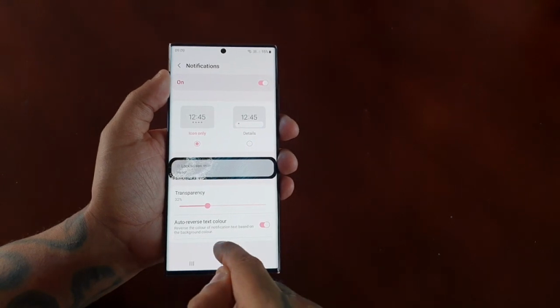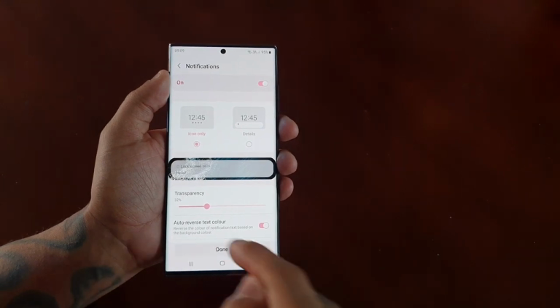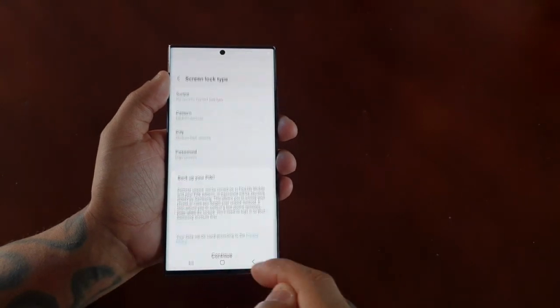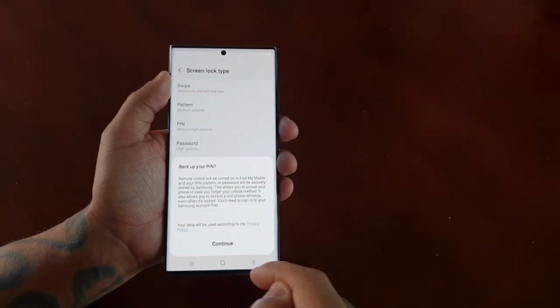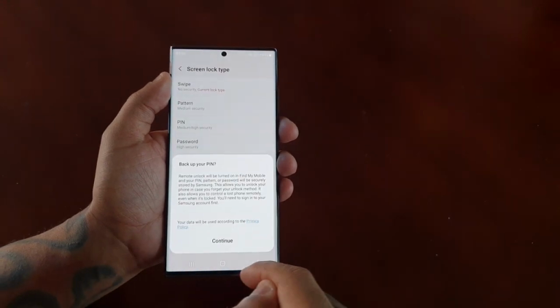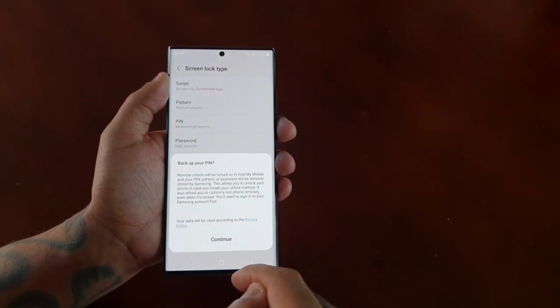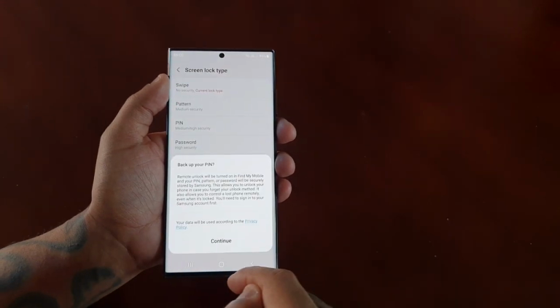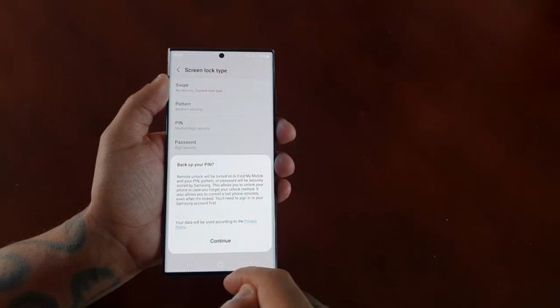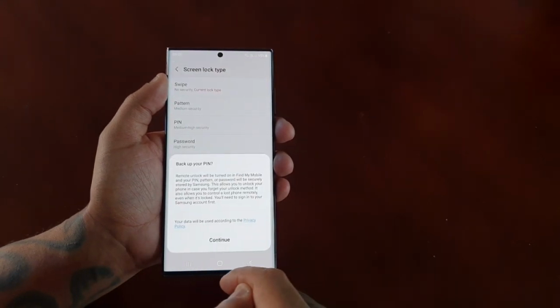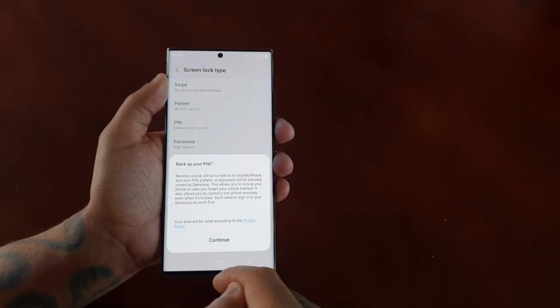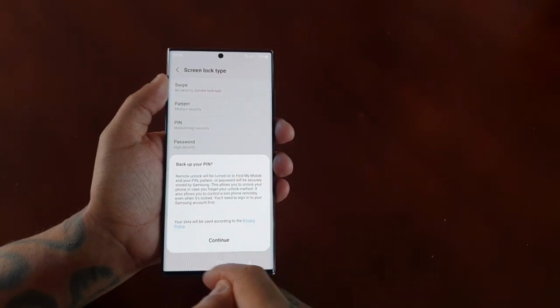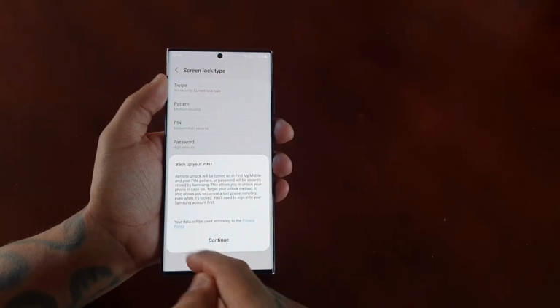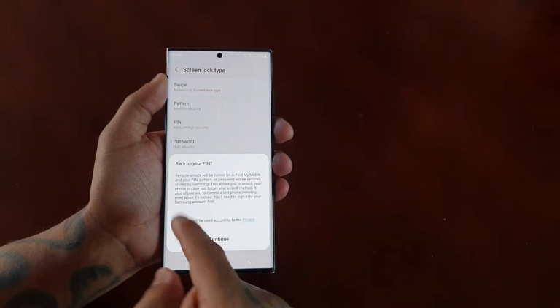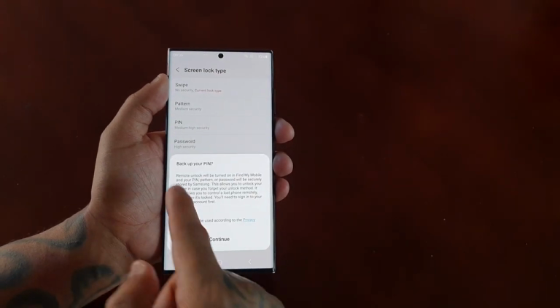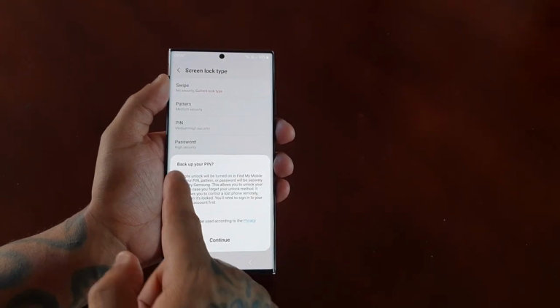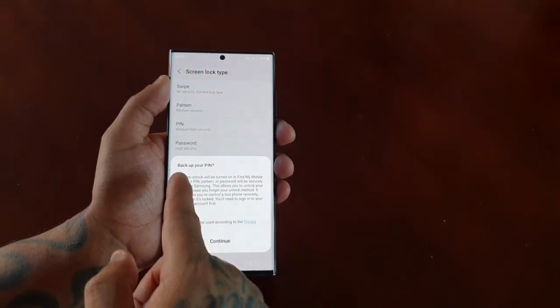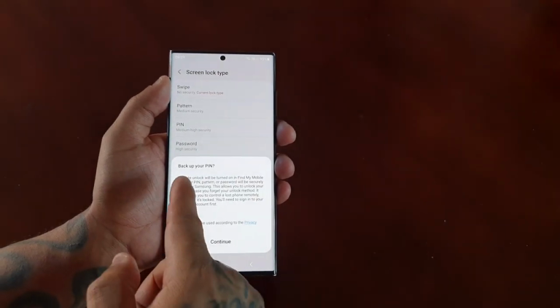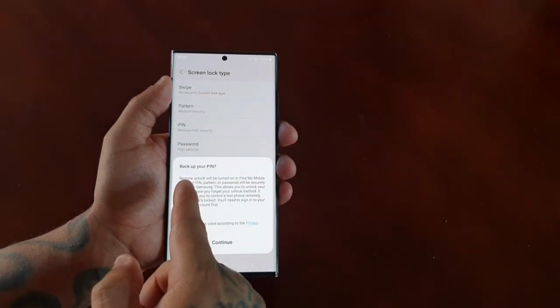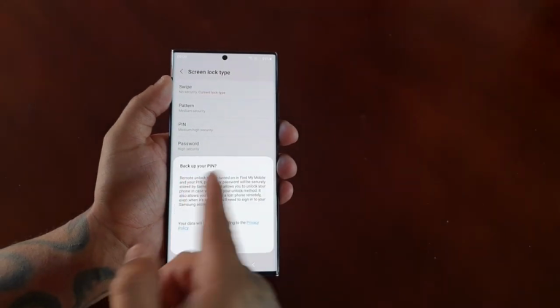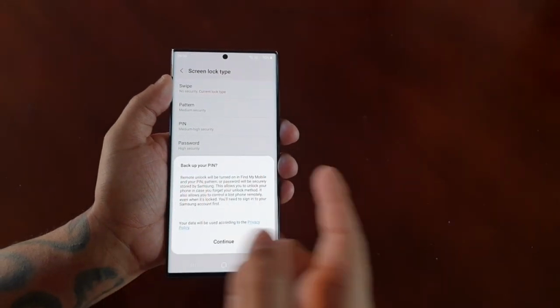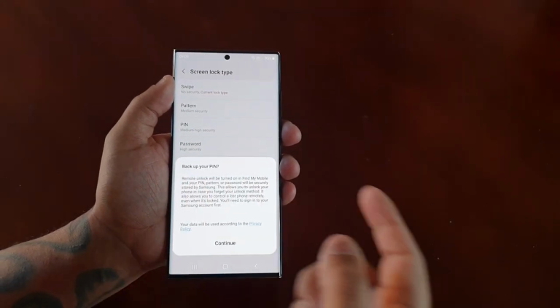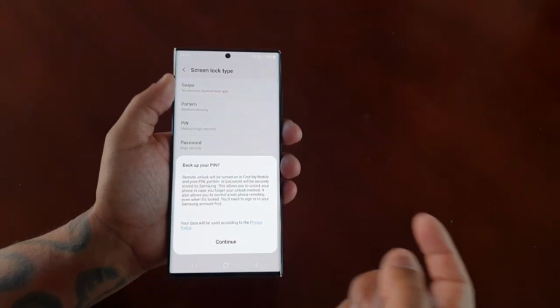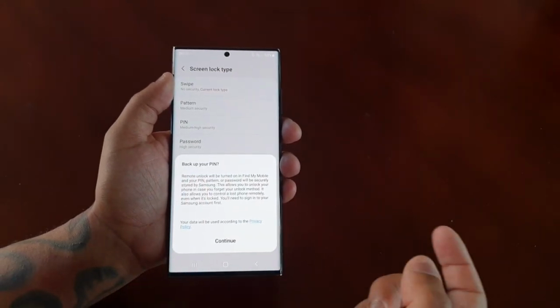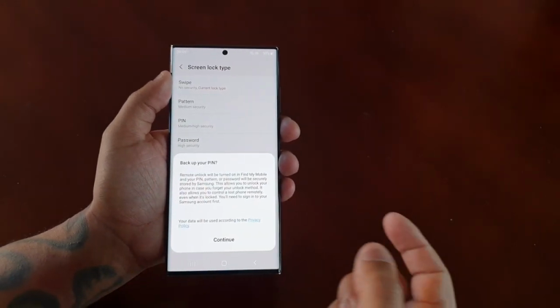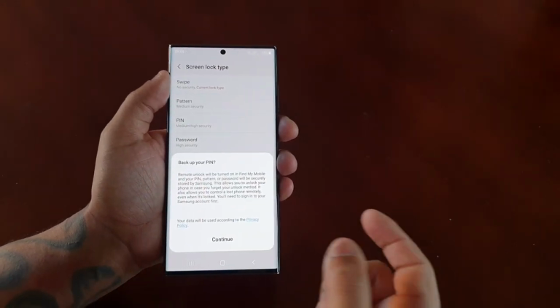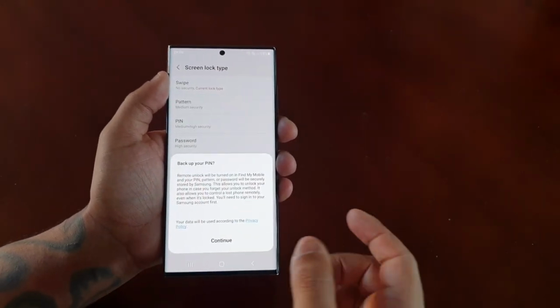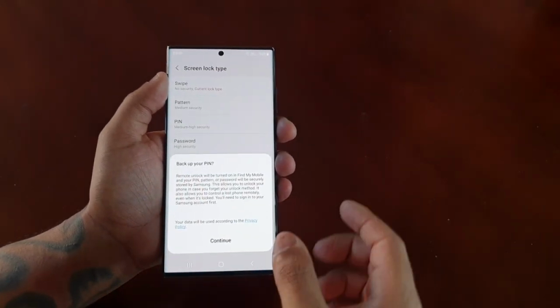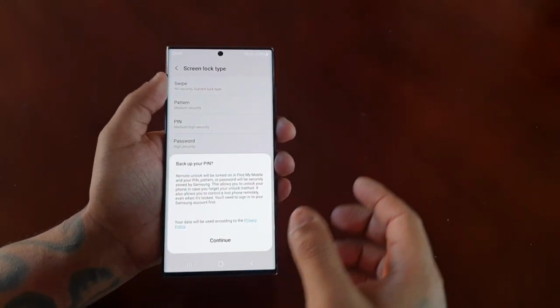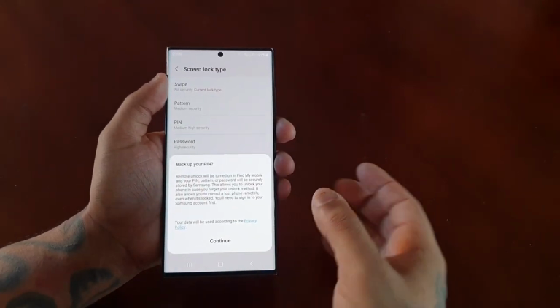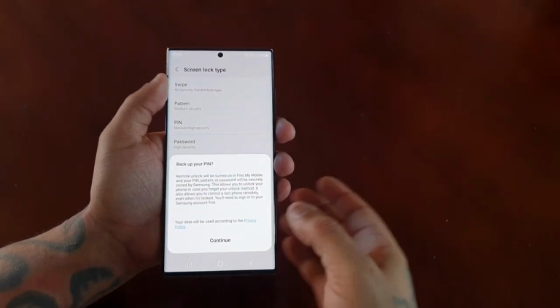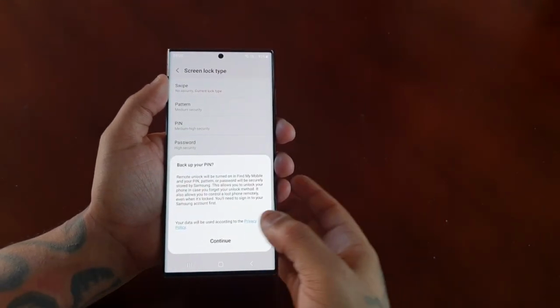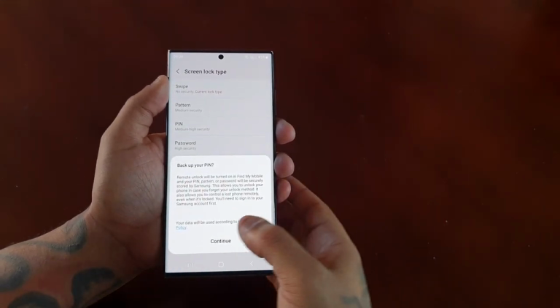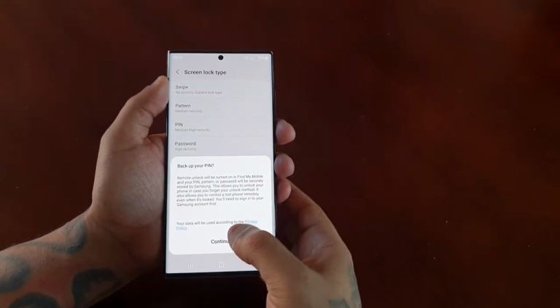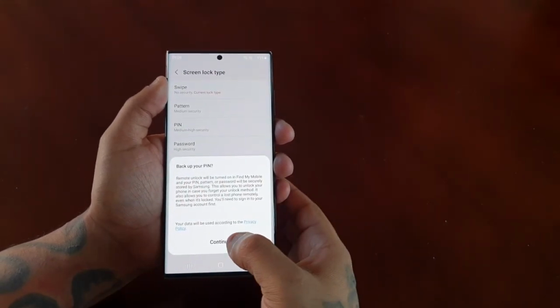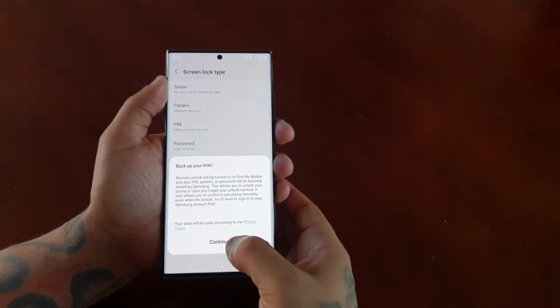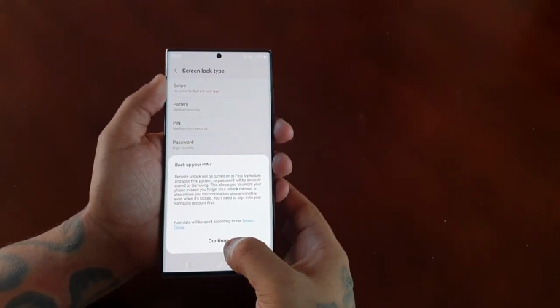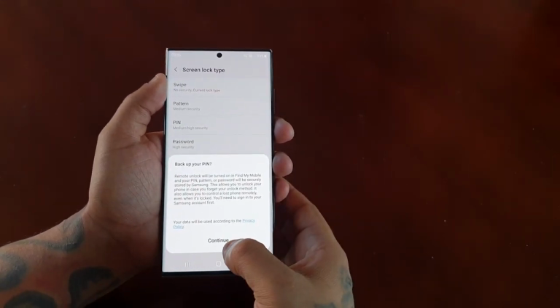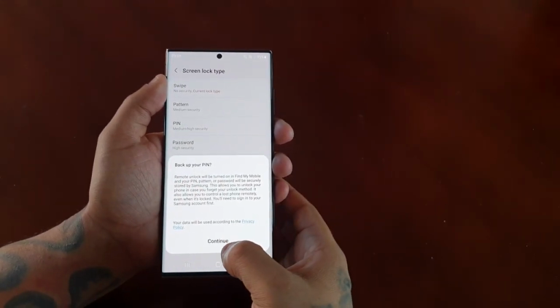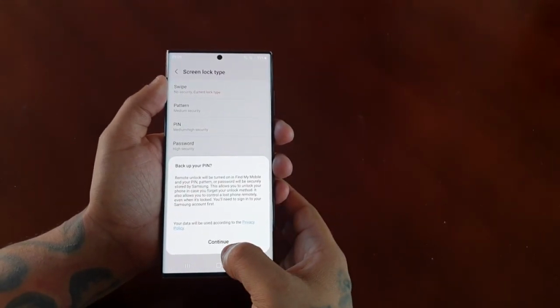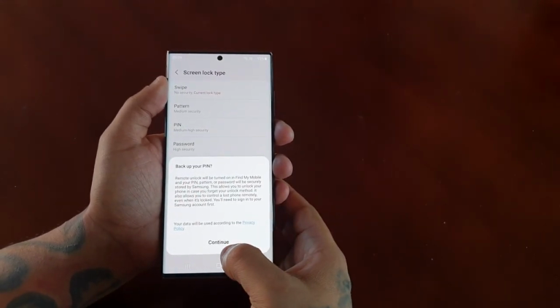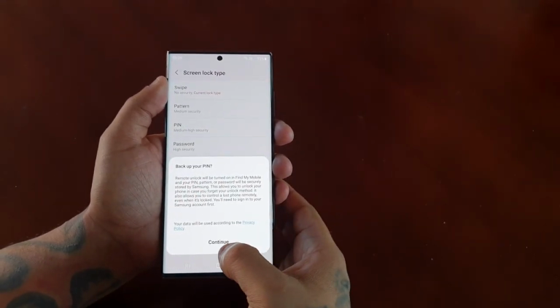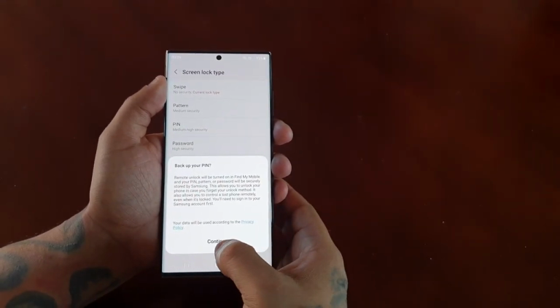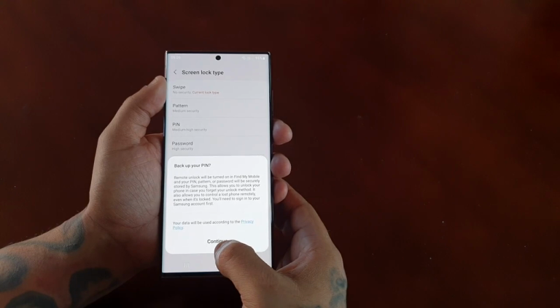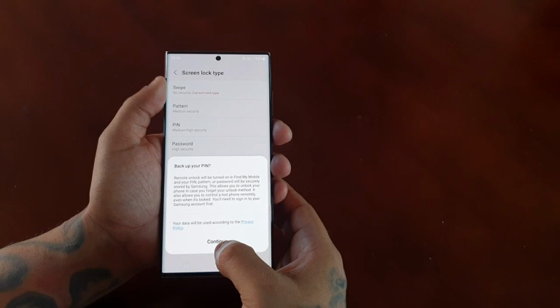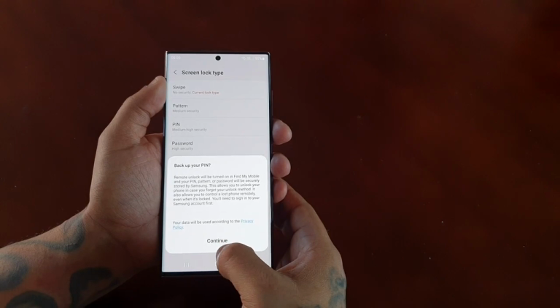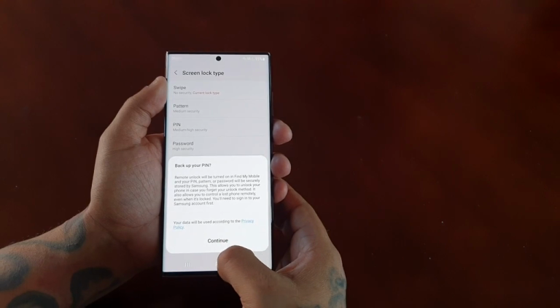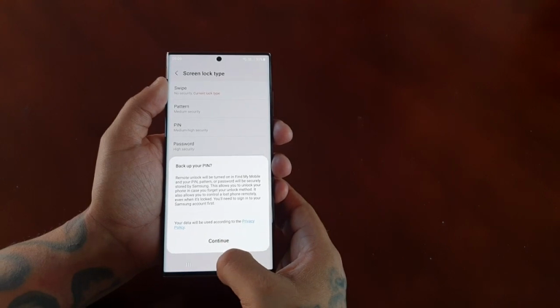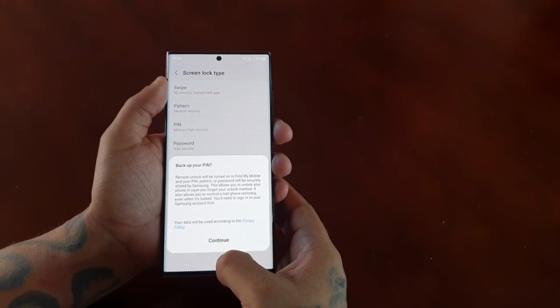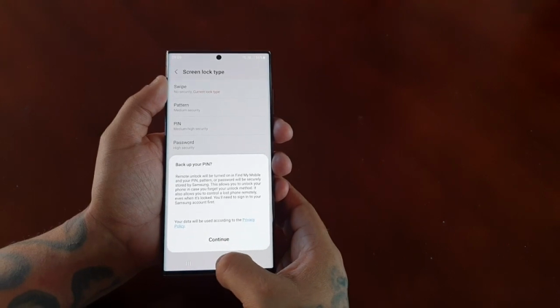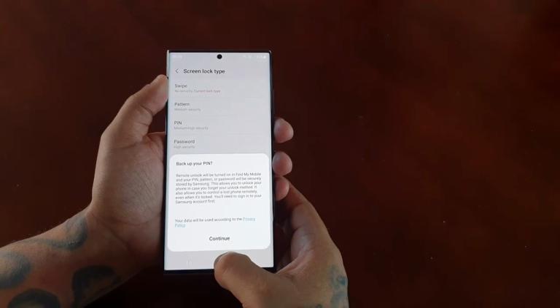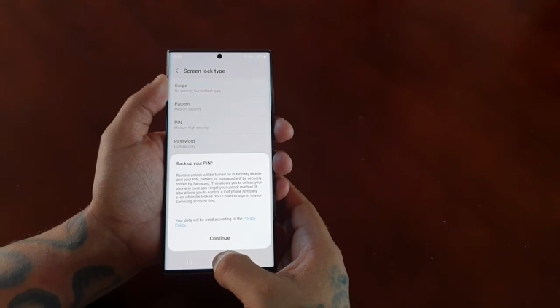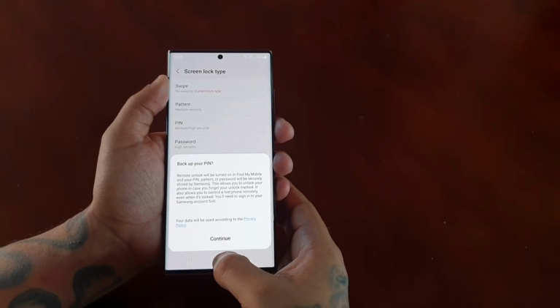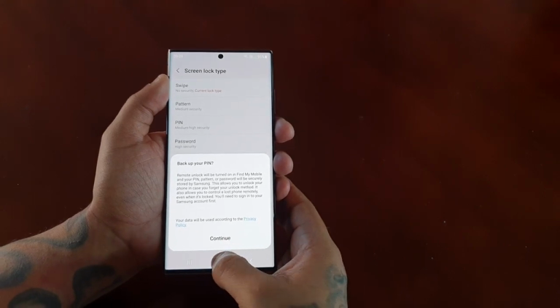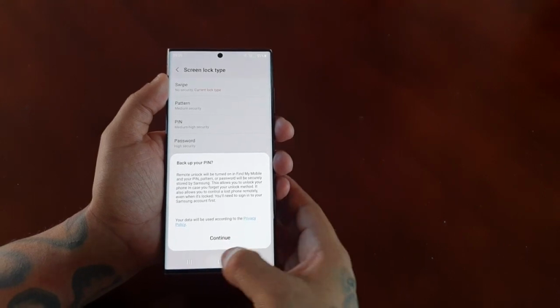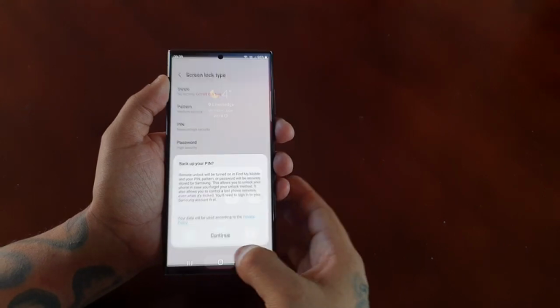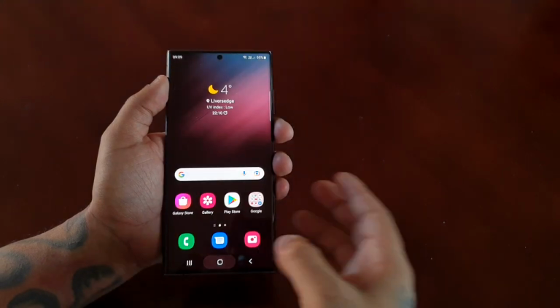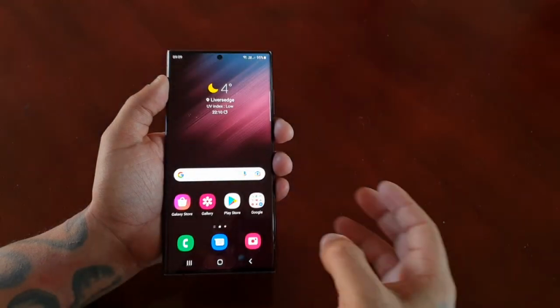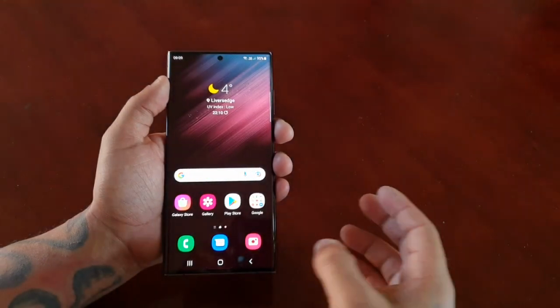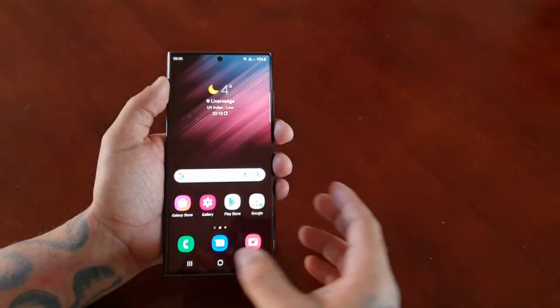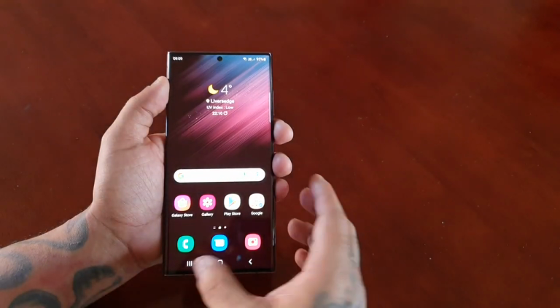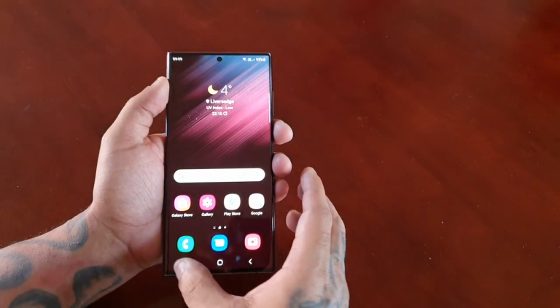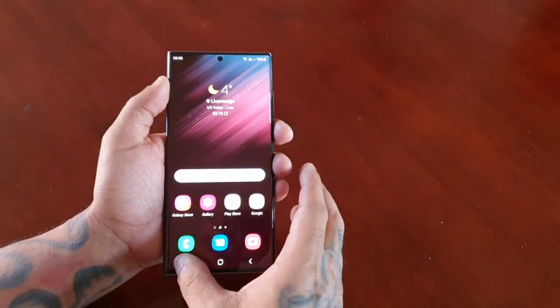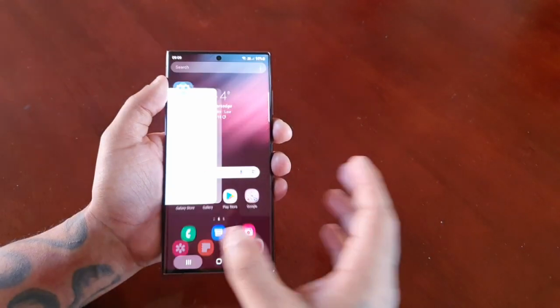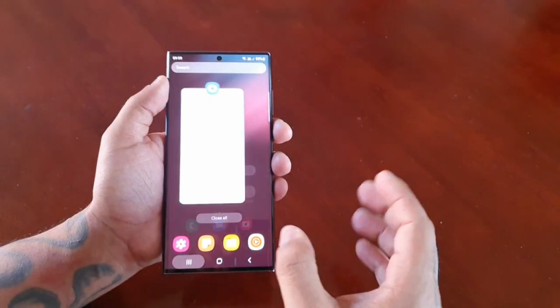Then hit done. You can back up your pin if you want to, but I'm not going to bother with that.